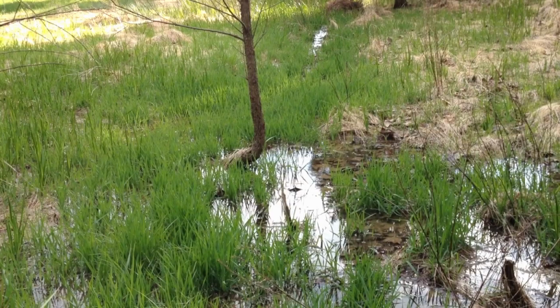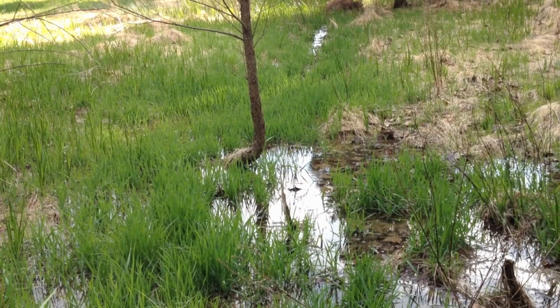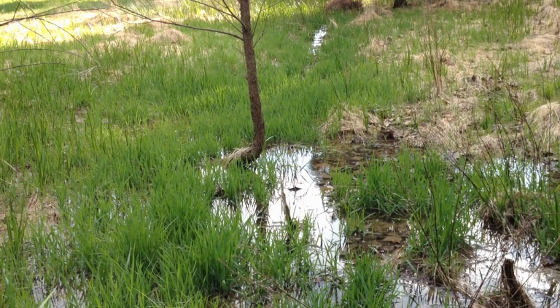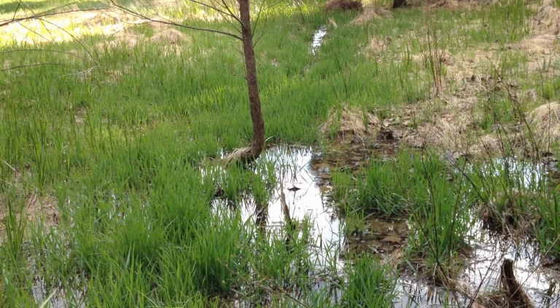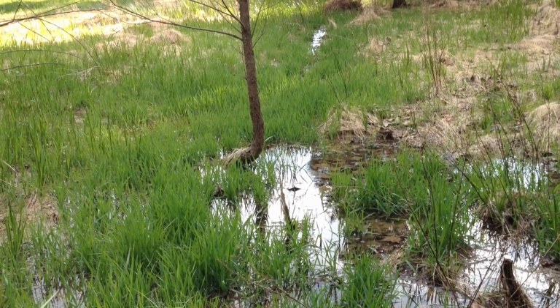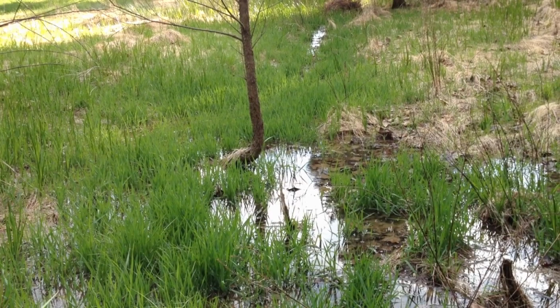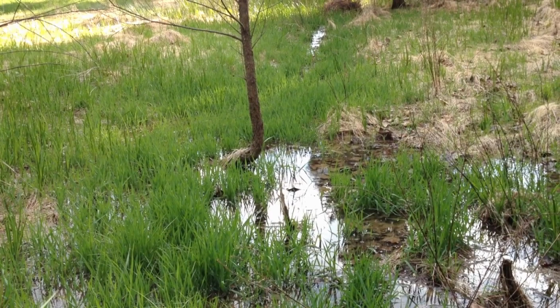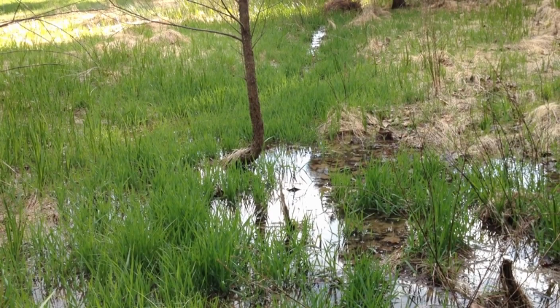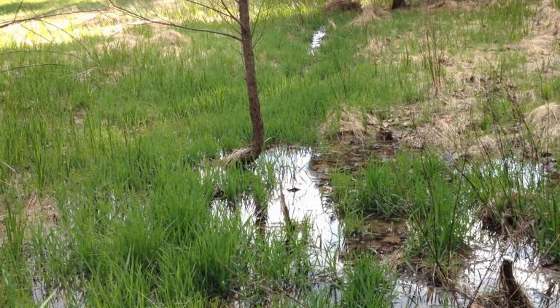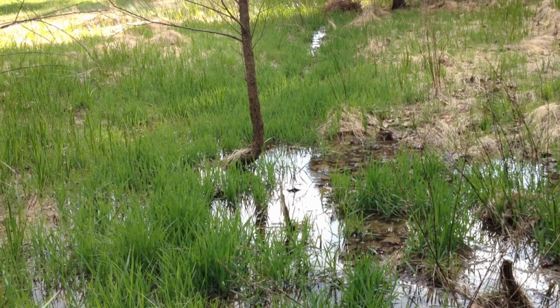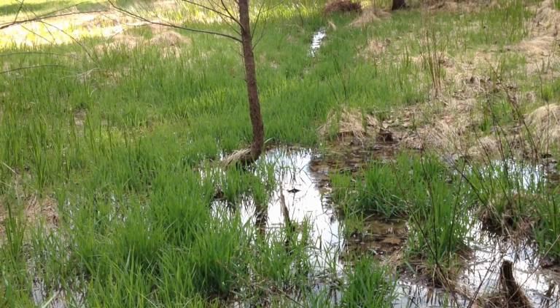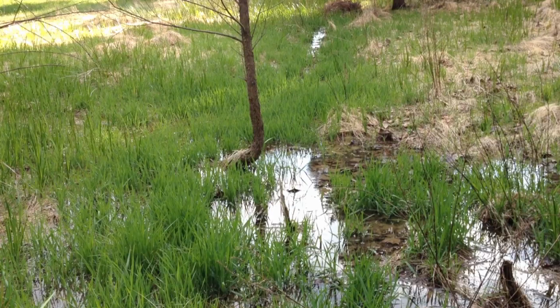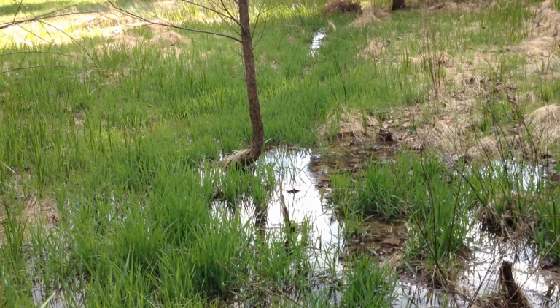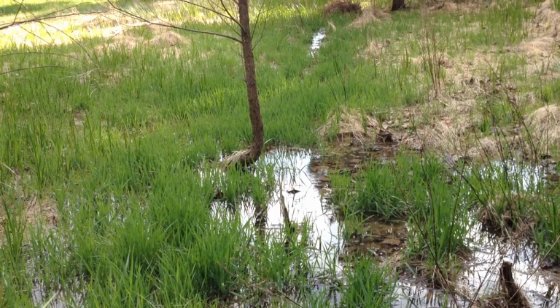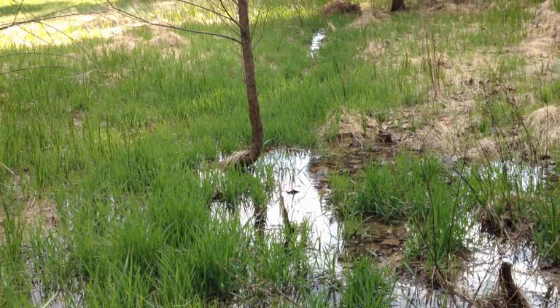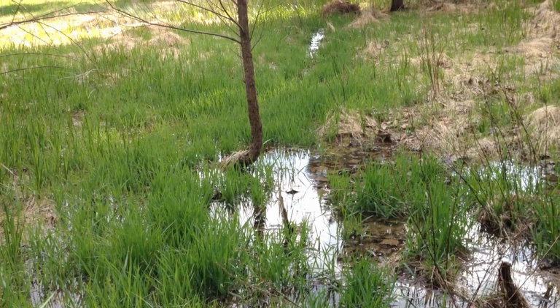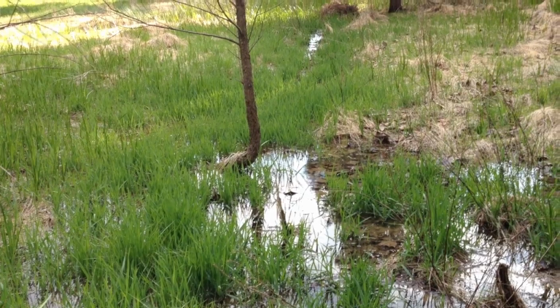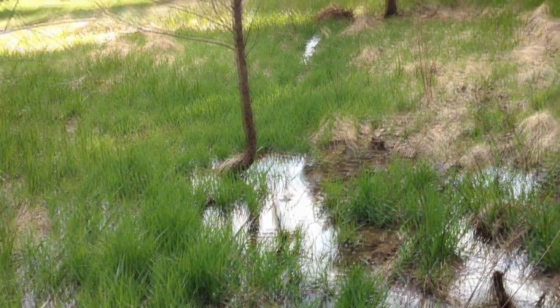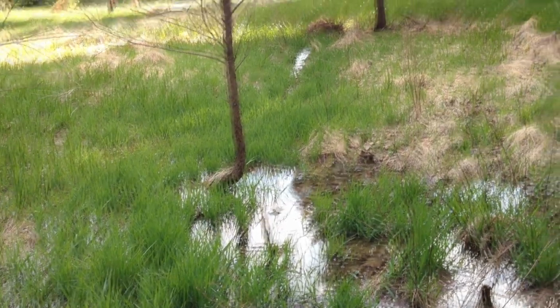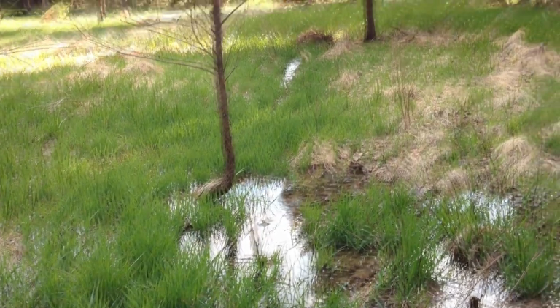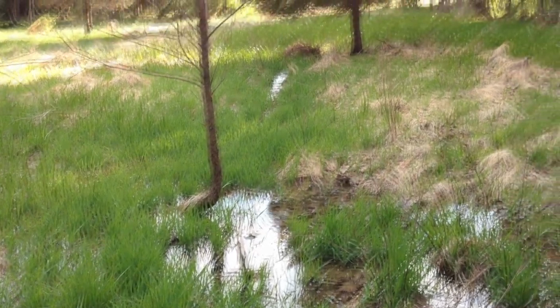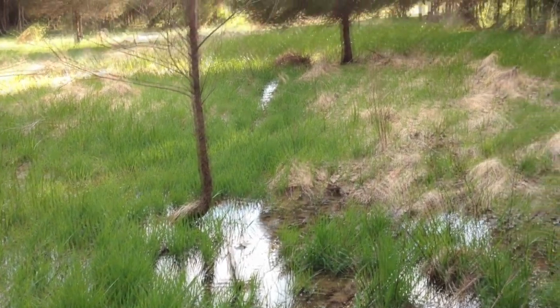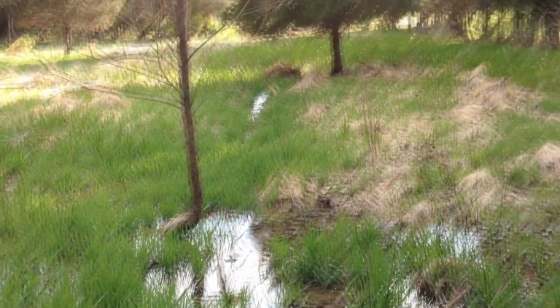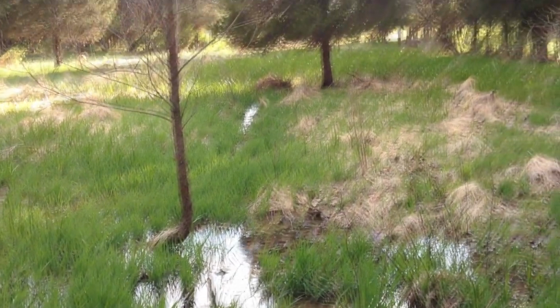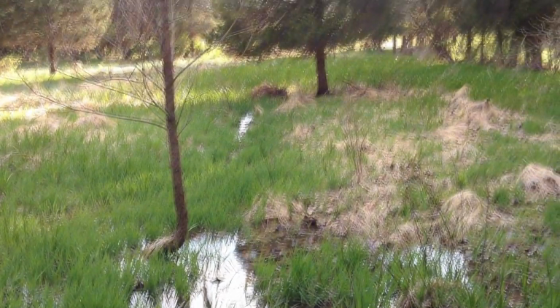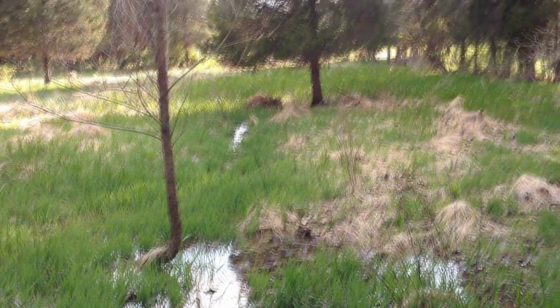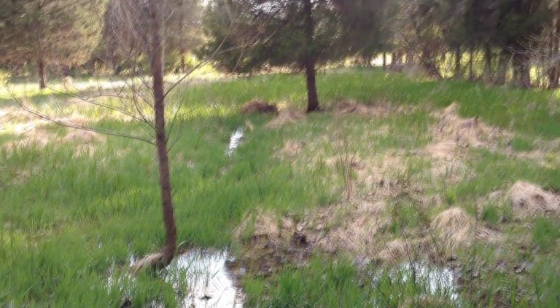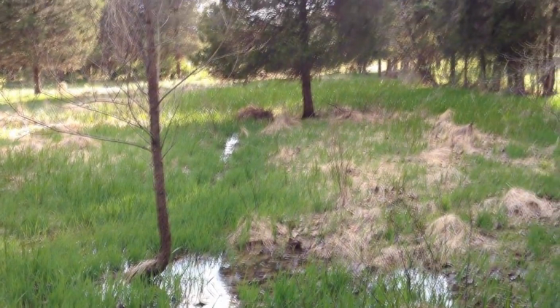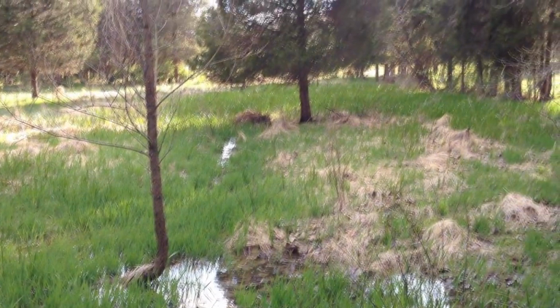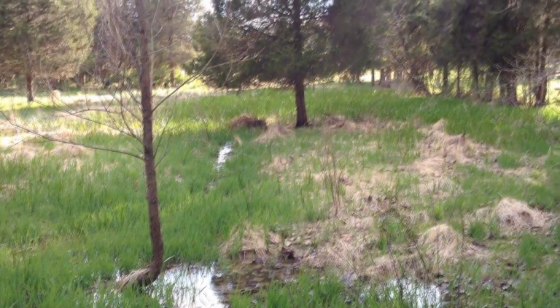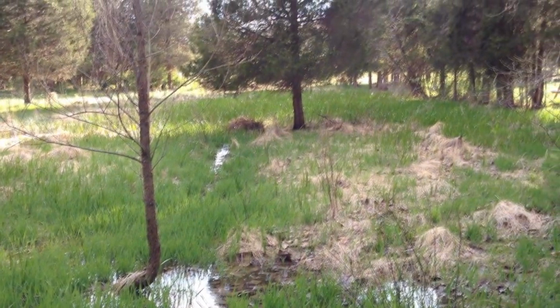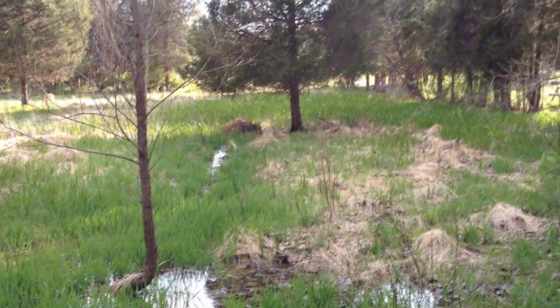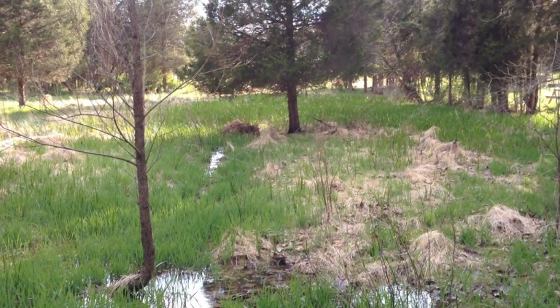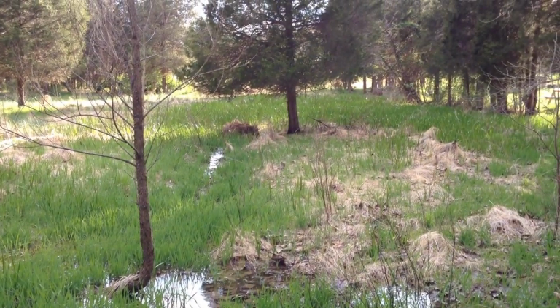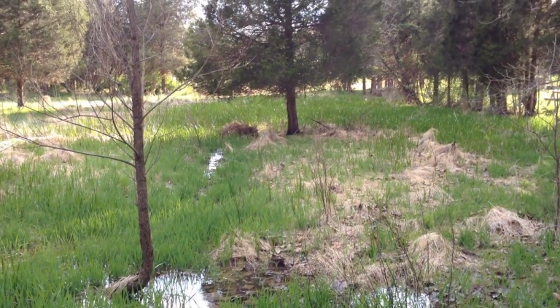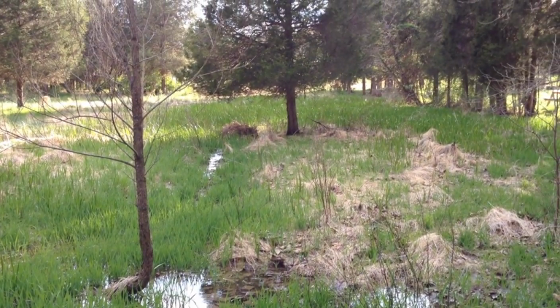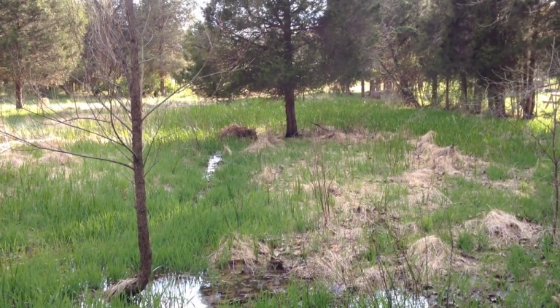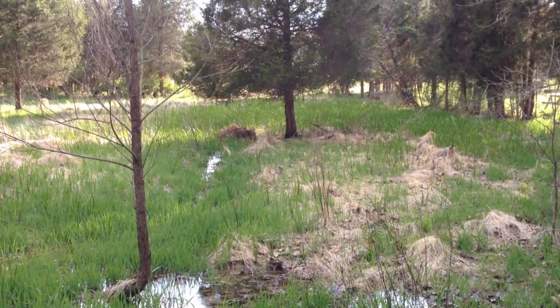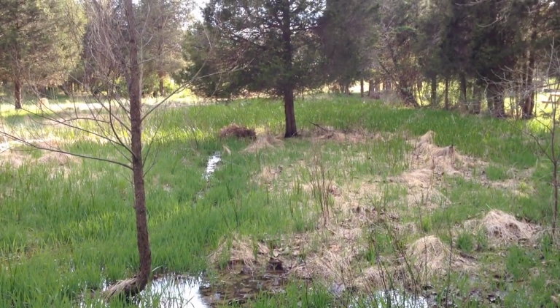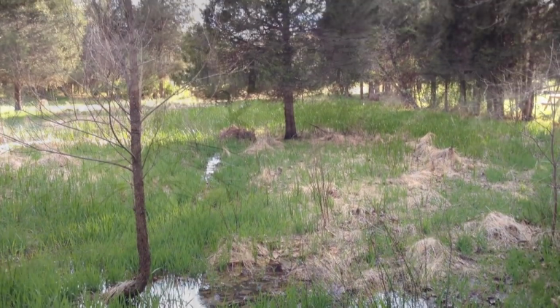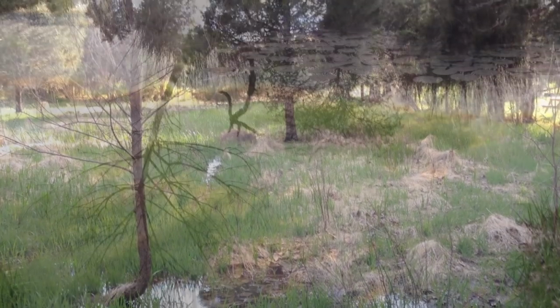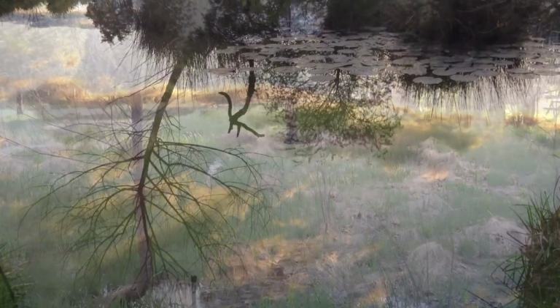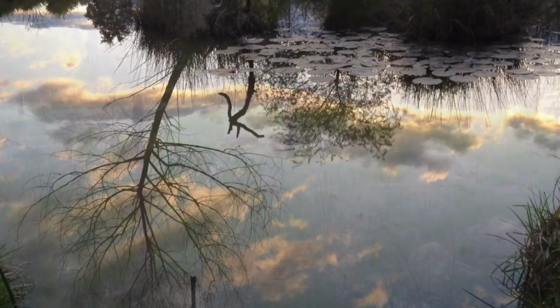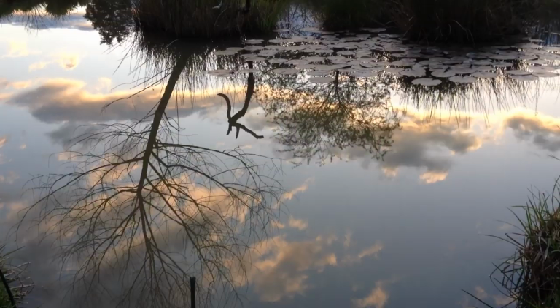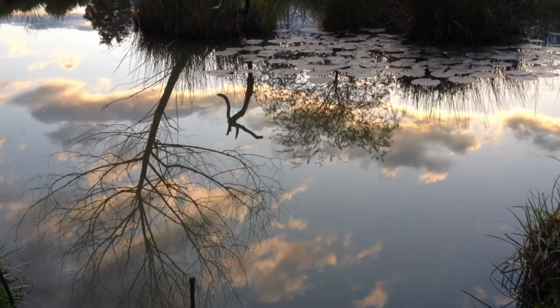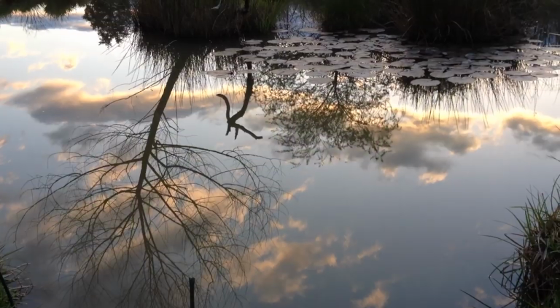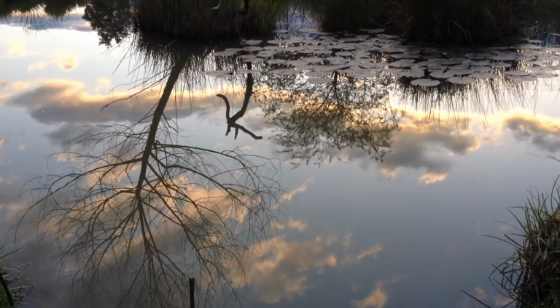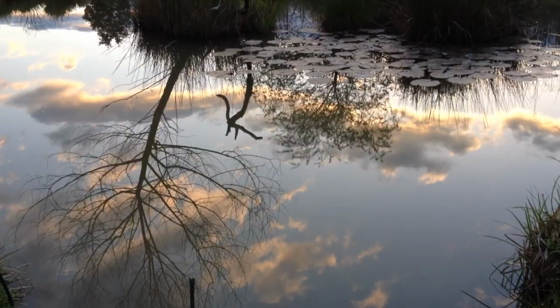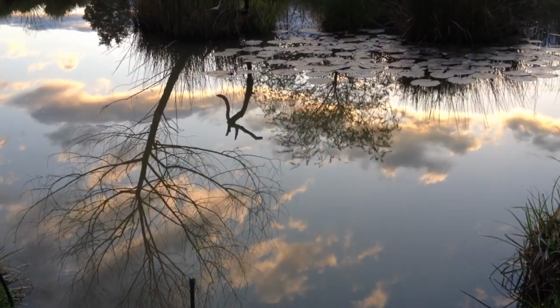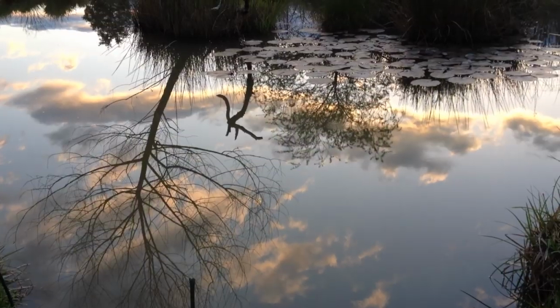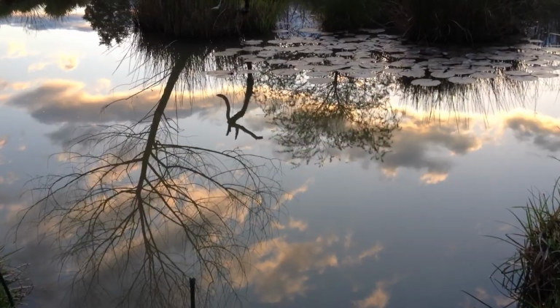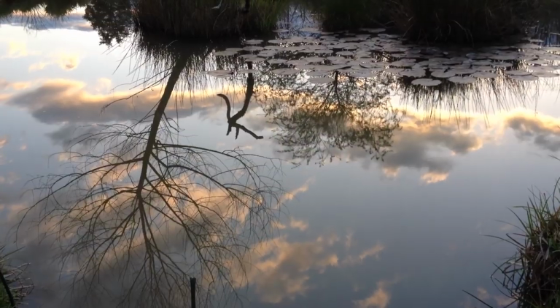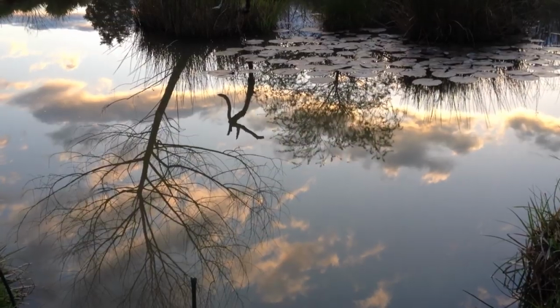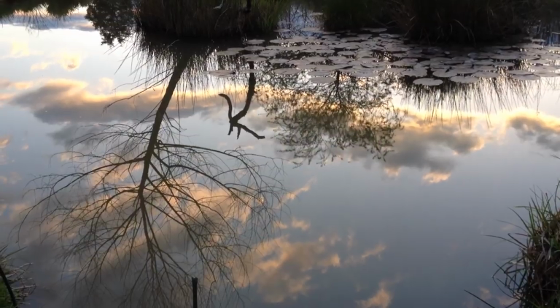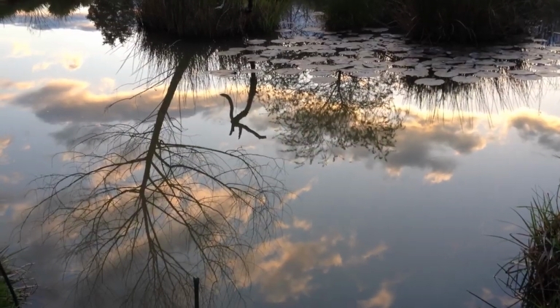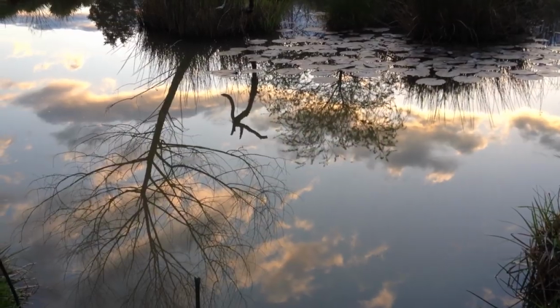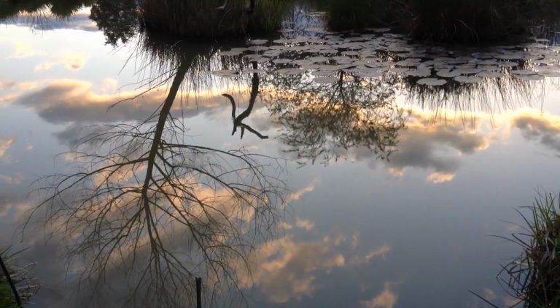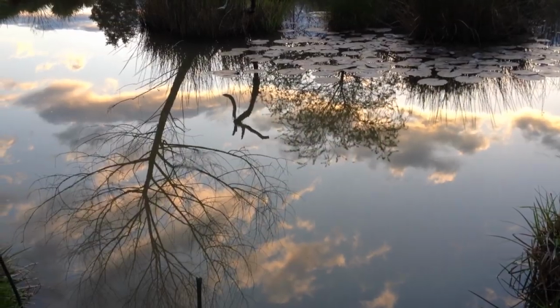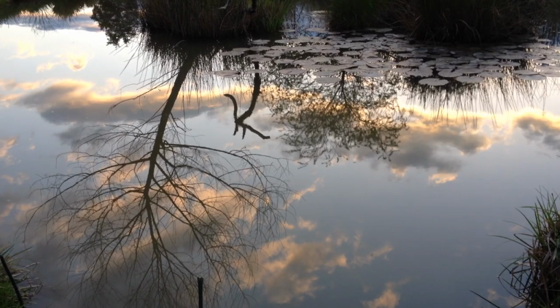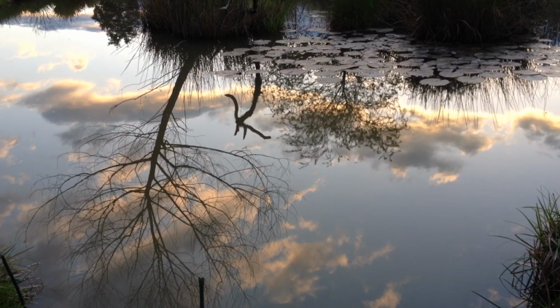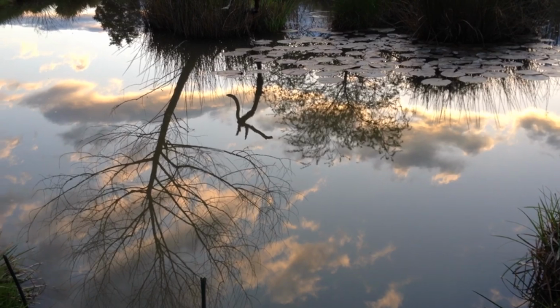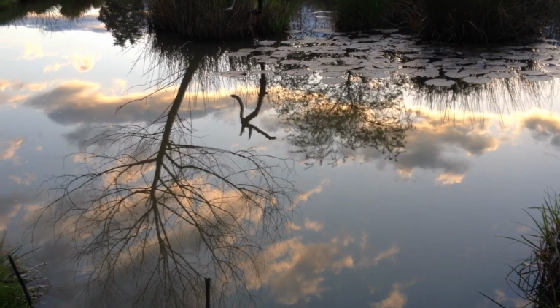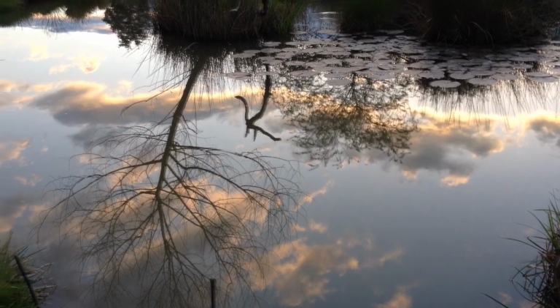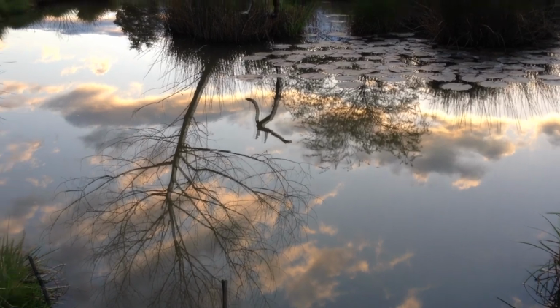The wetlands are starting to come to life. Beautiful reflections on the pond.